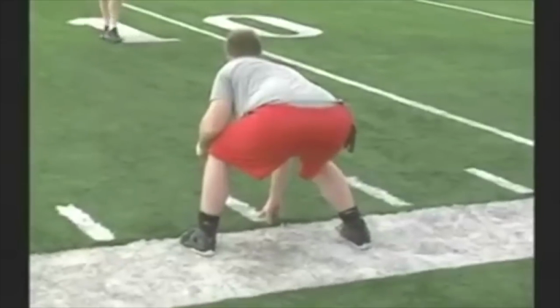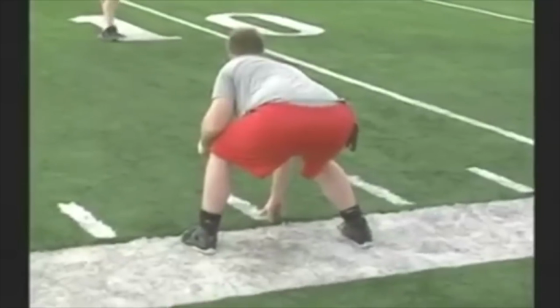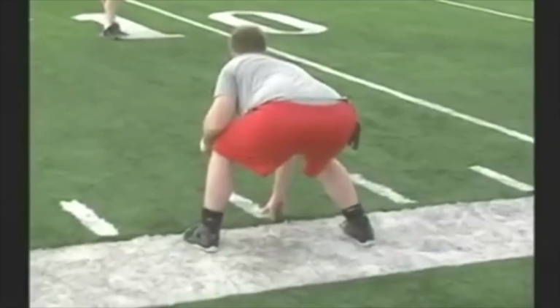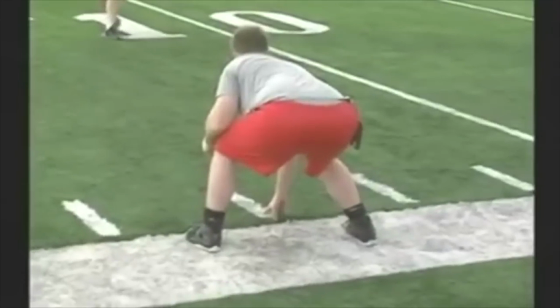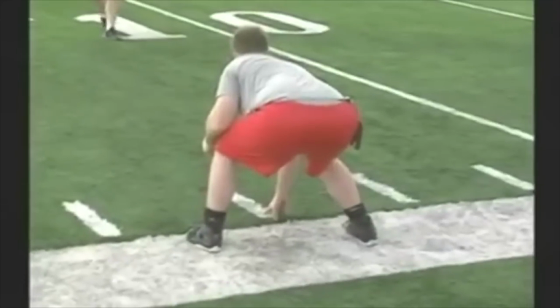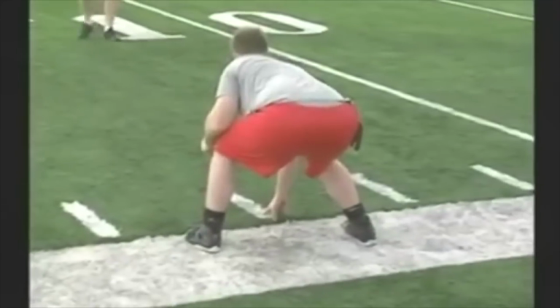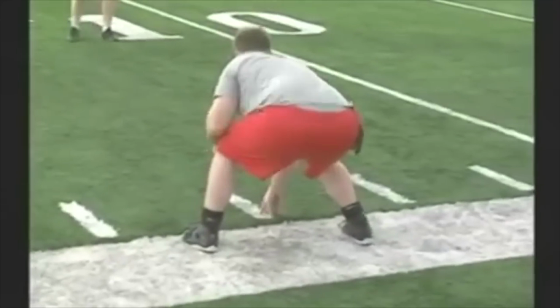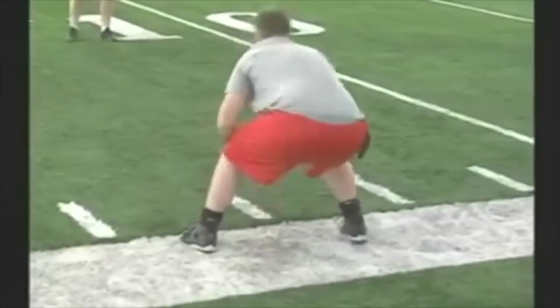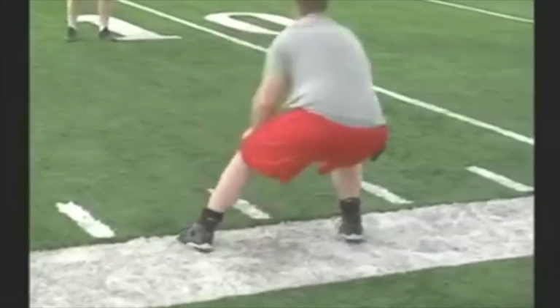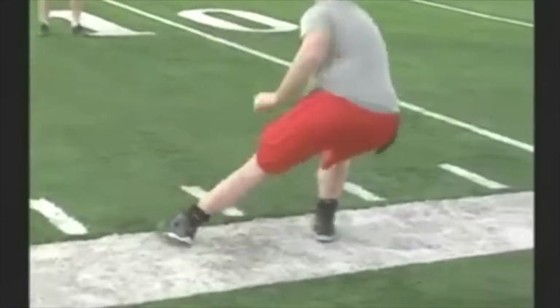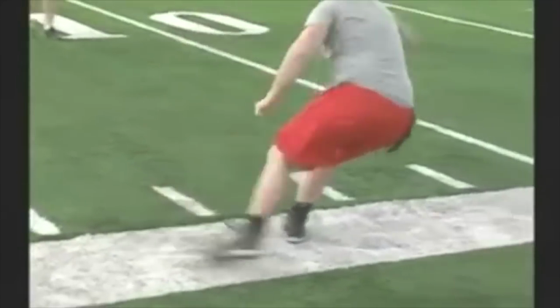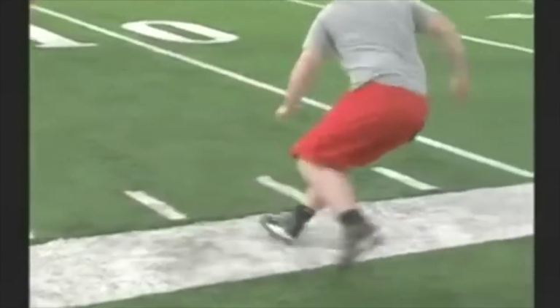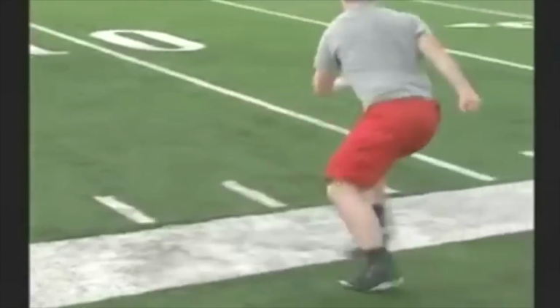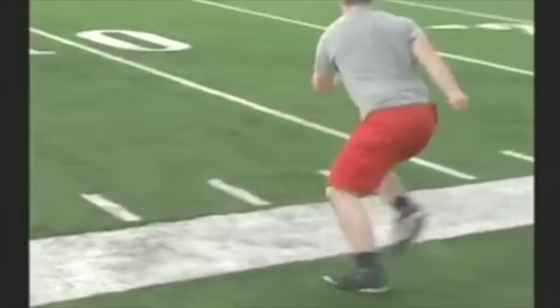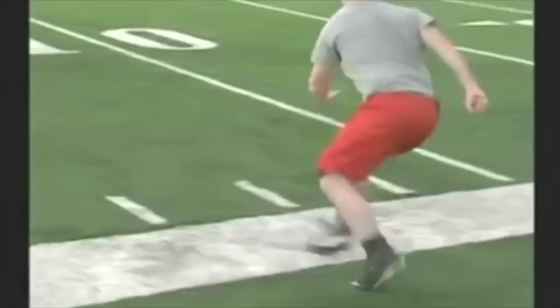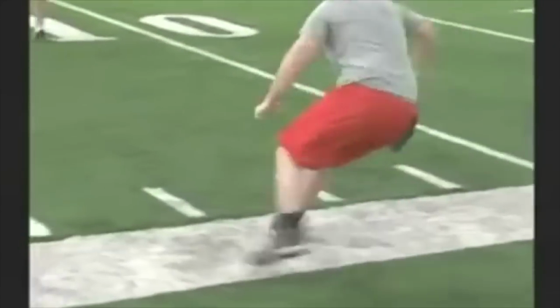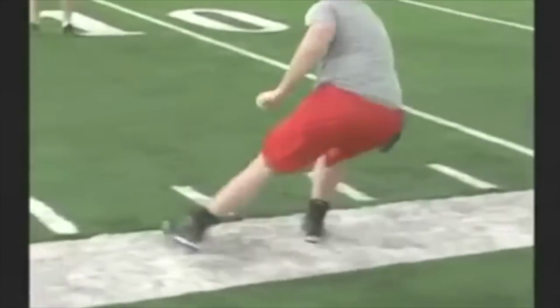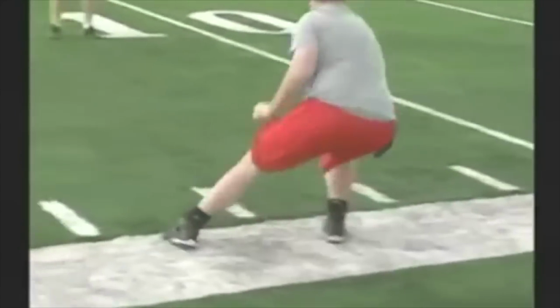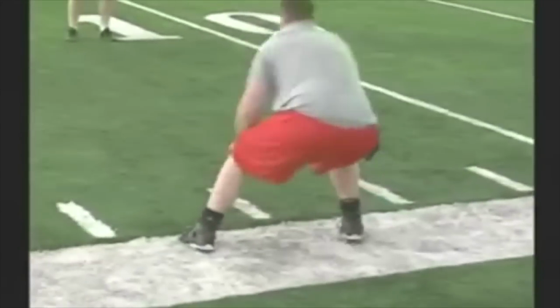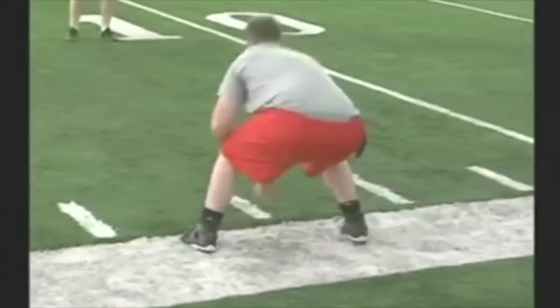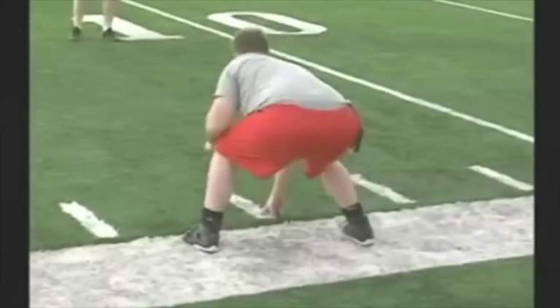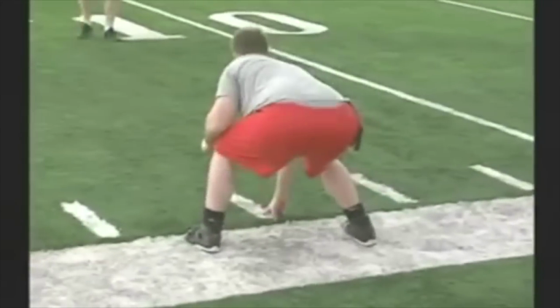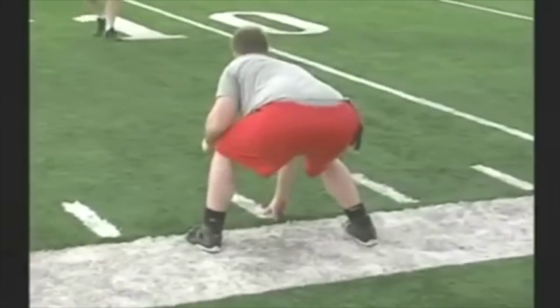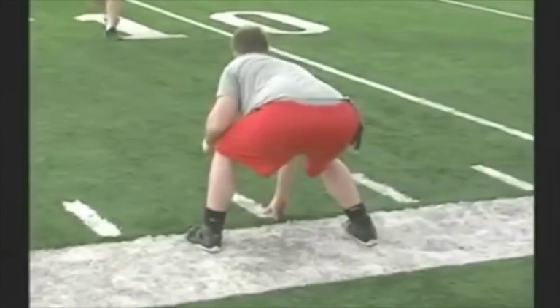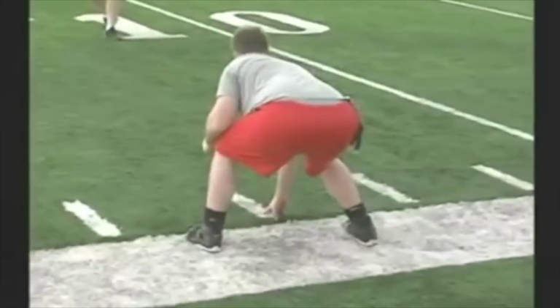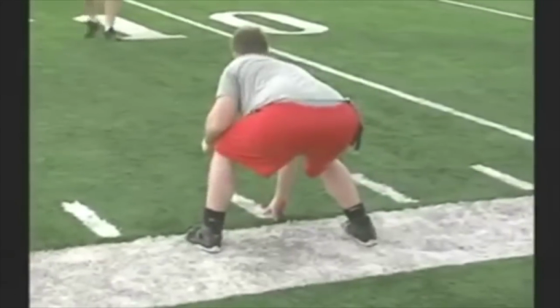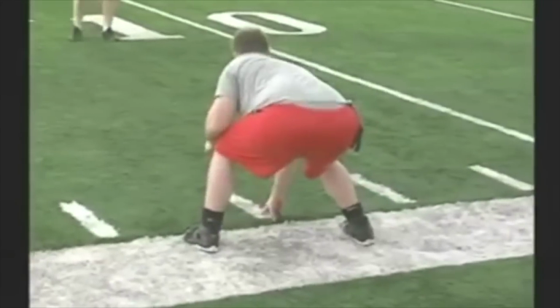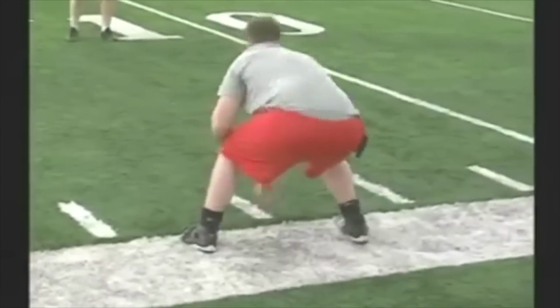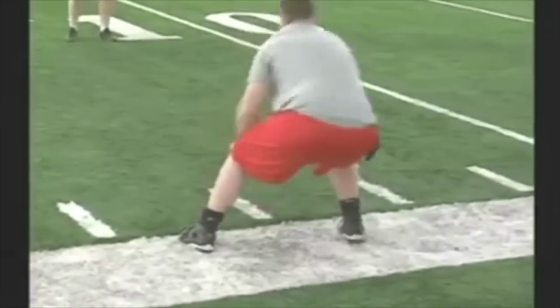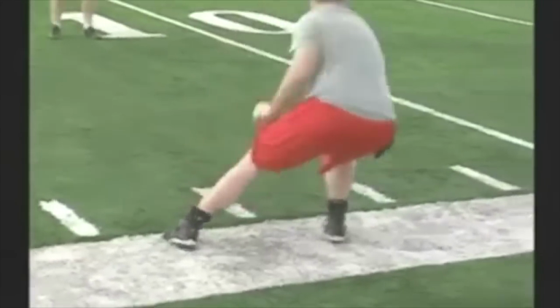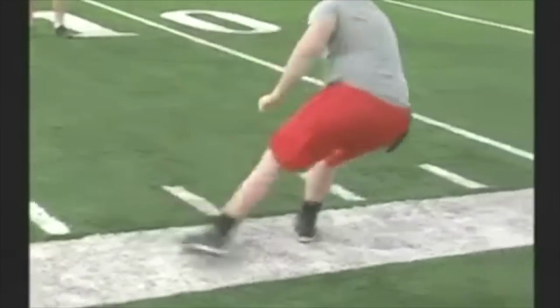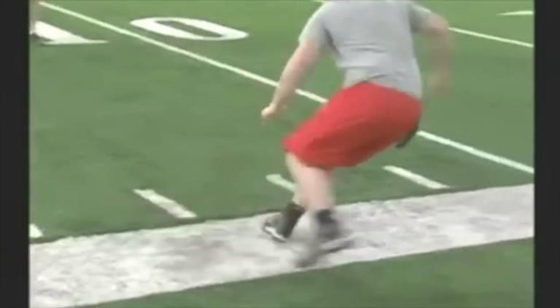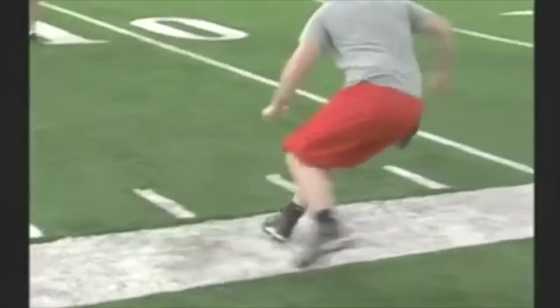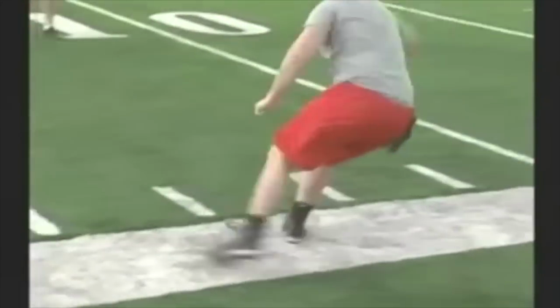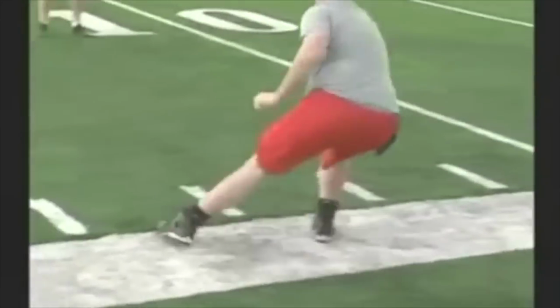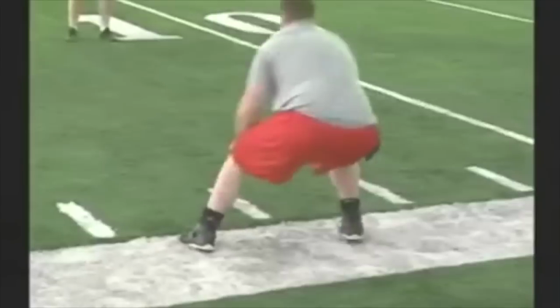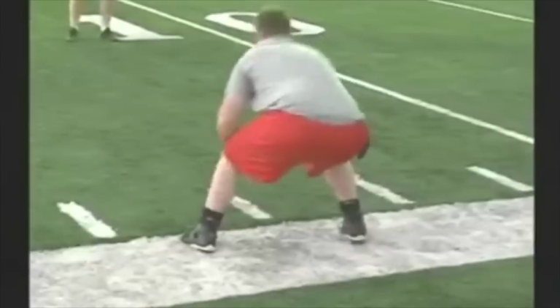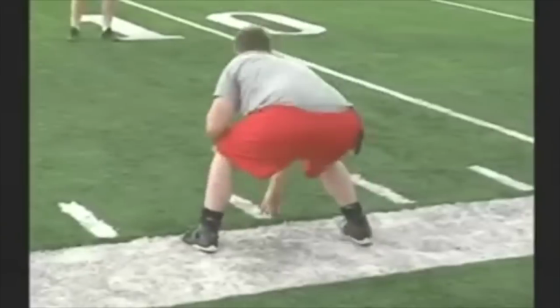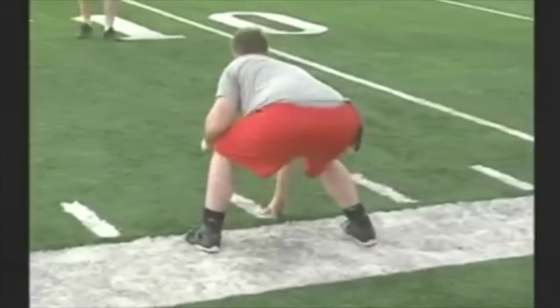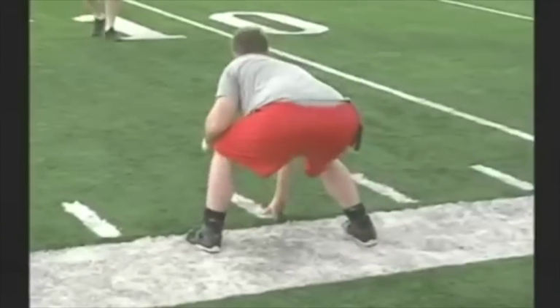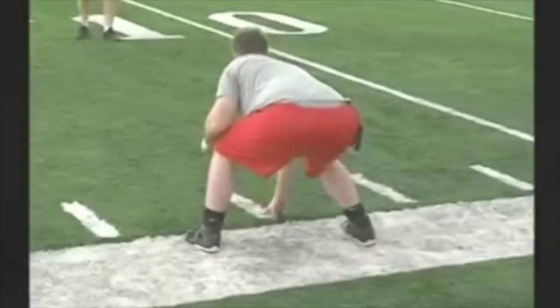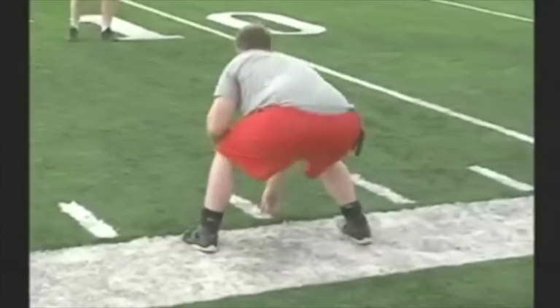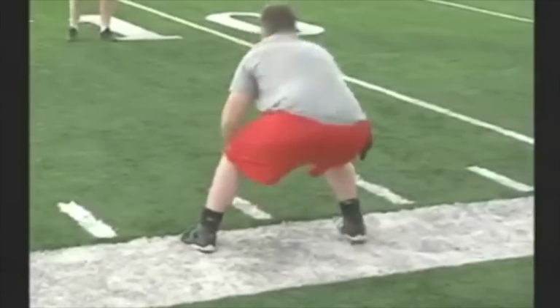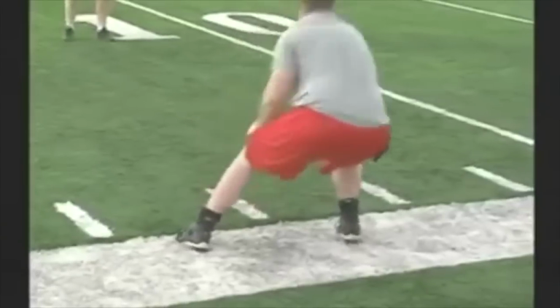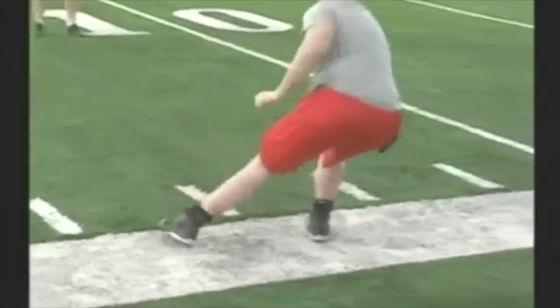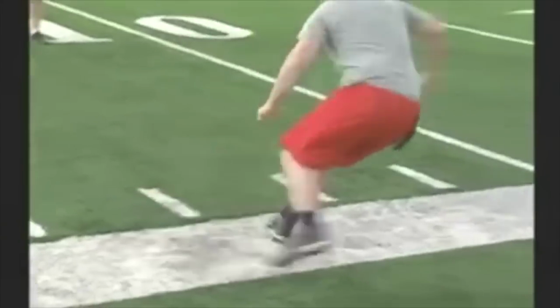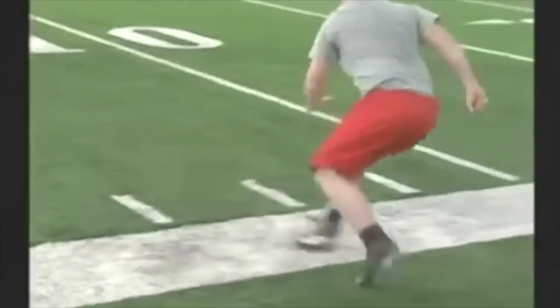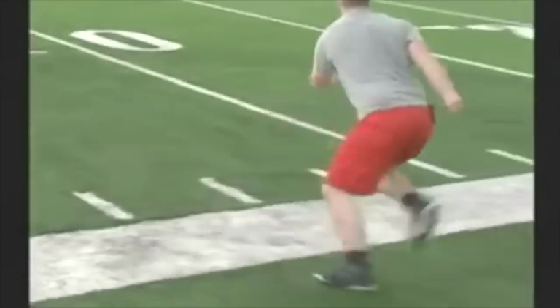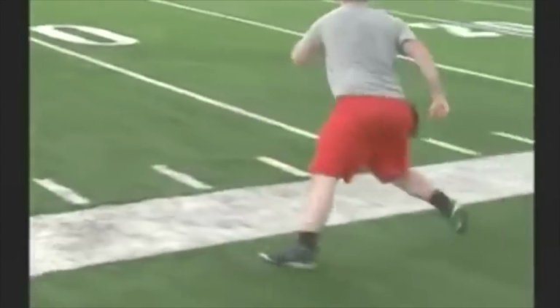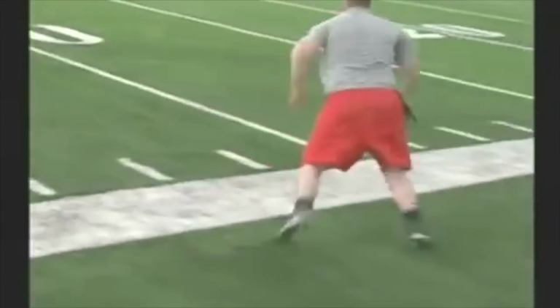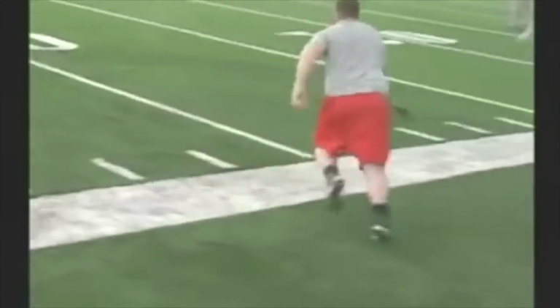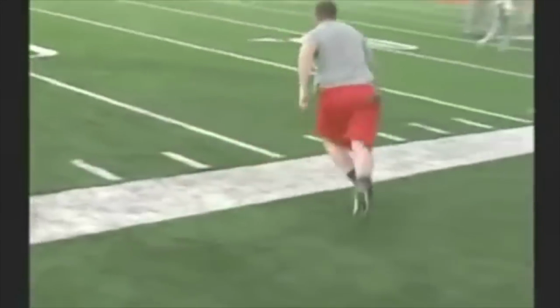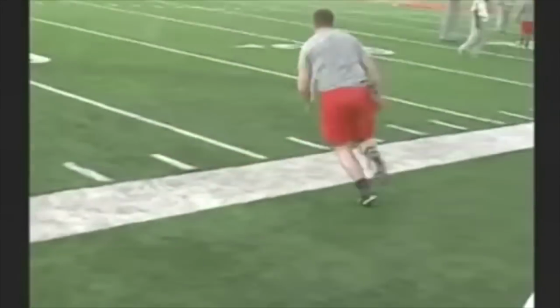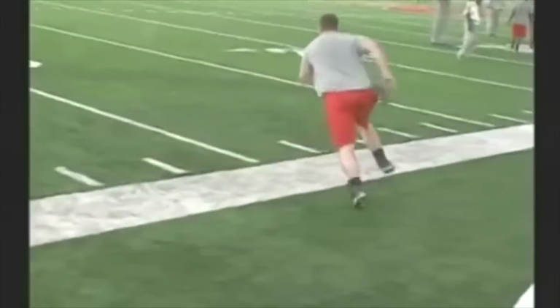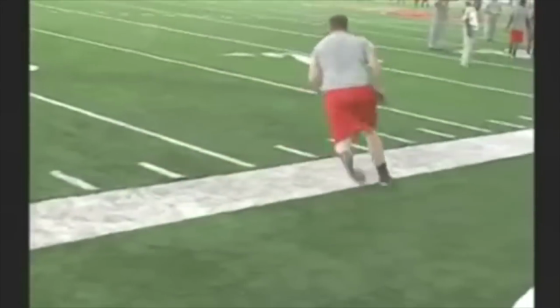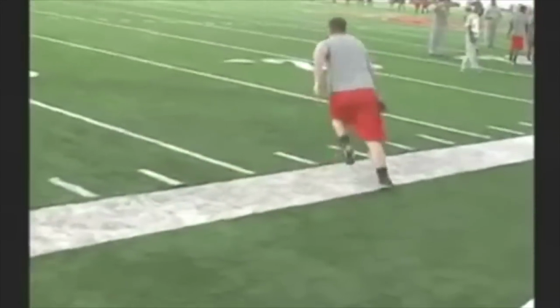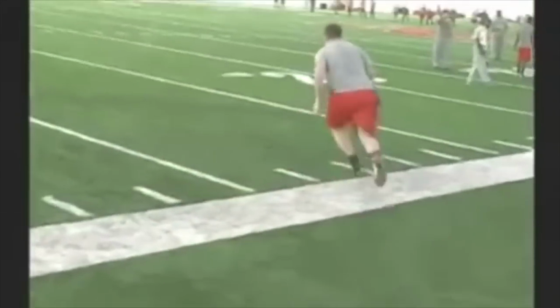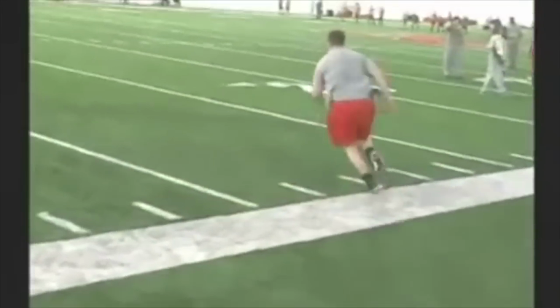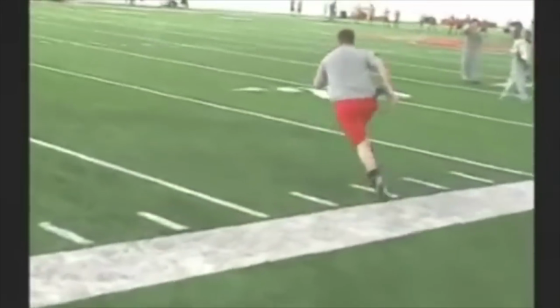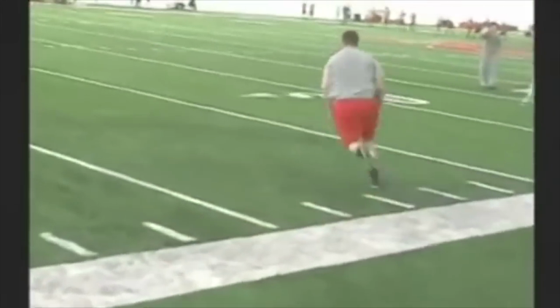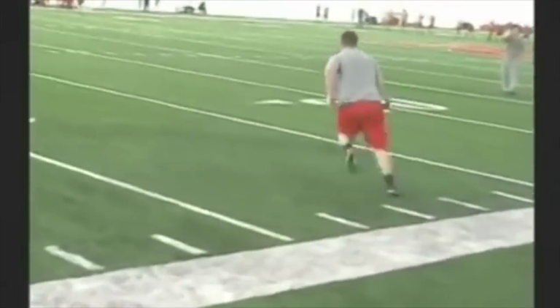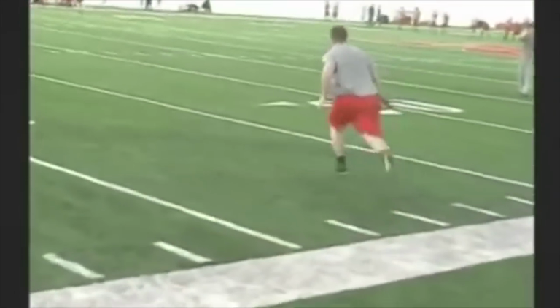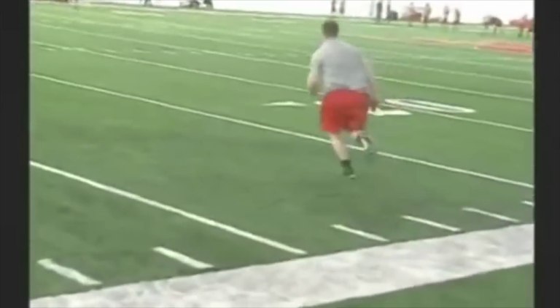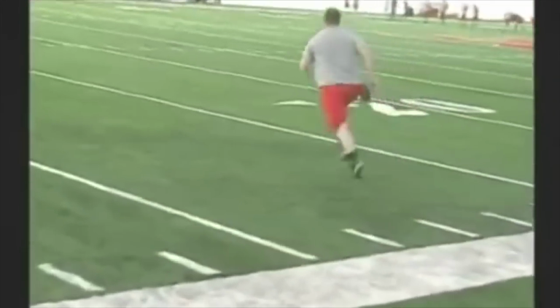Here we go to the right. Notice the drive off the right foot, pull the left foot behind — skip pull to the right.